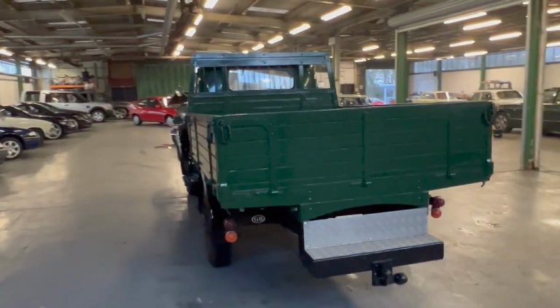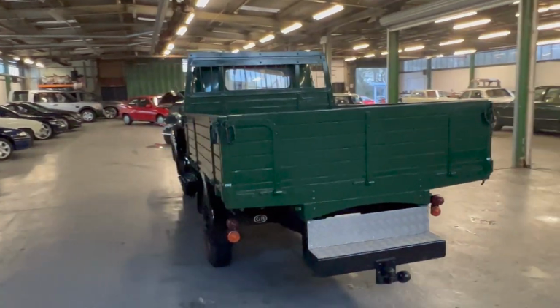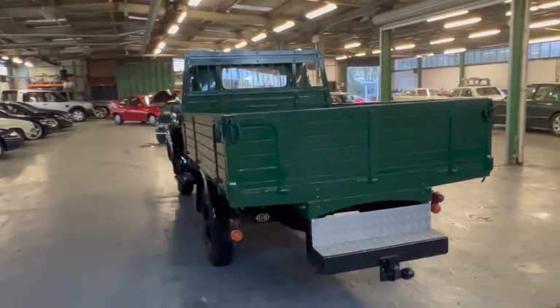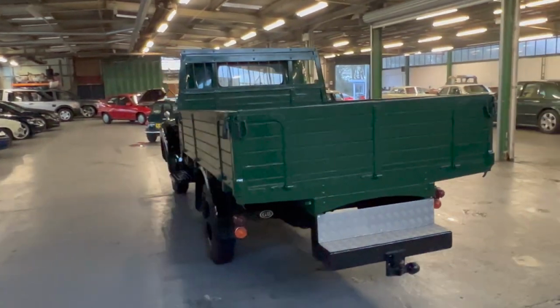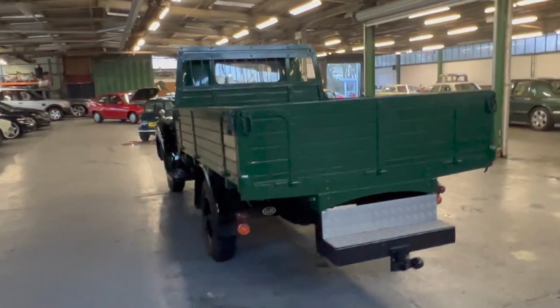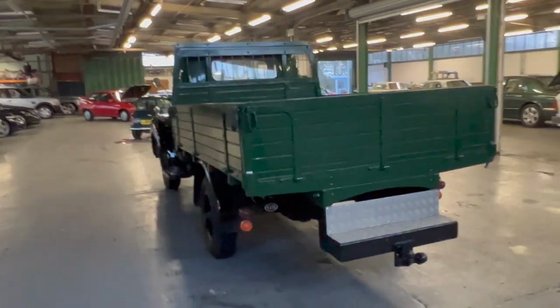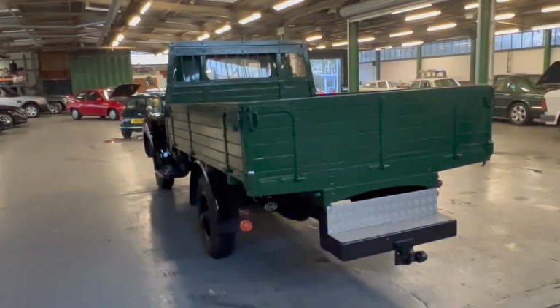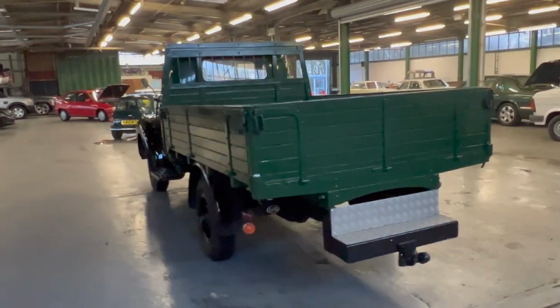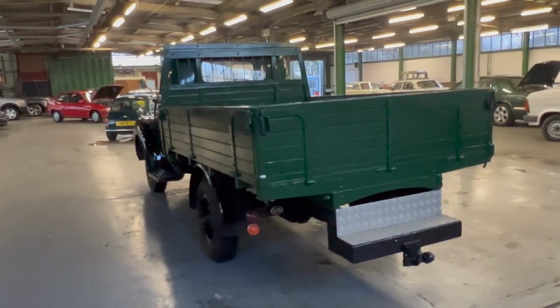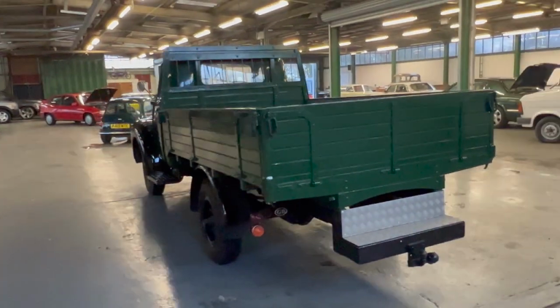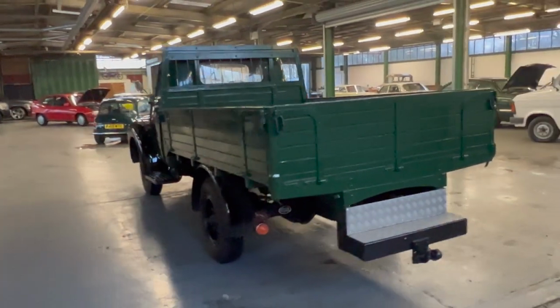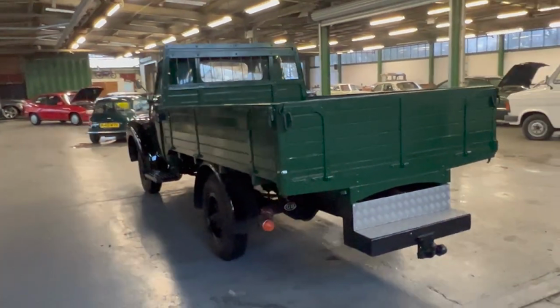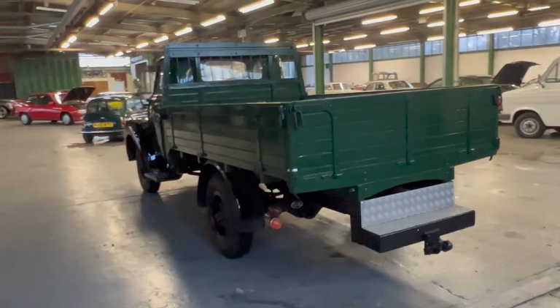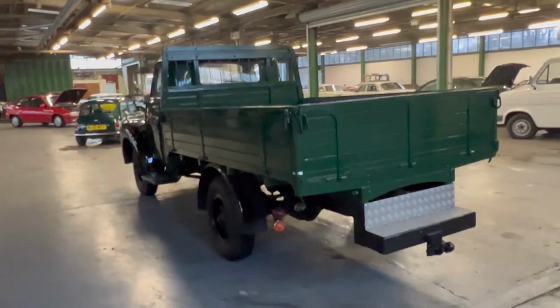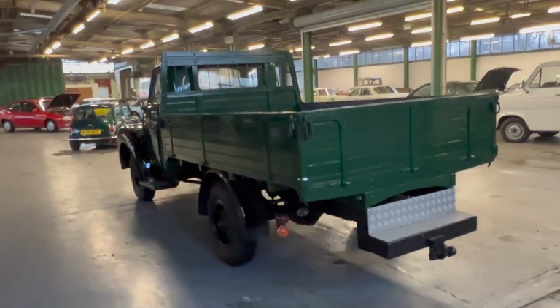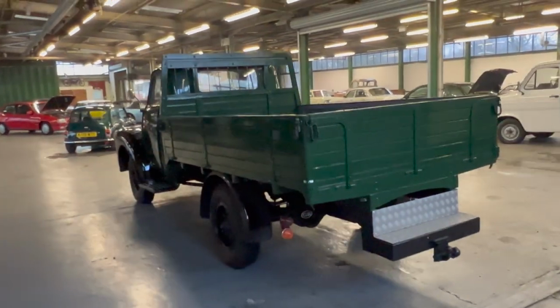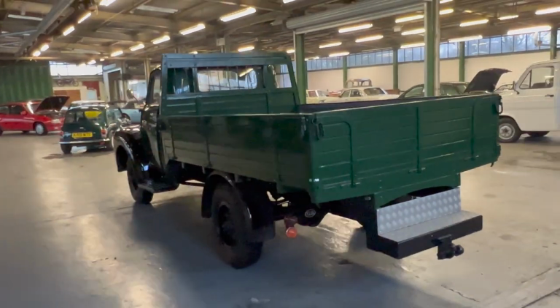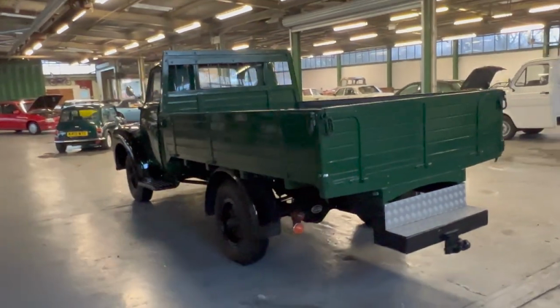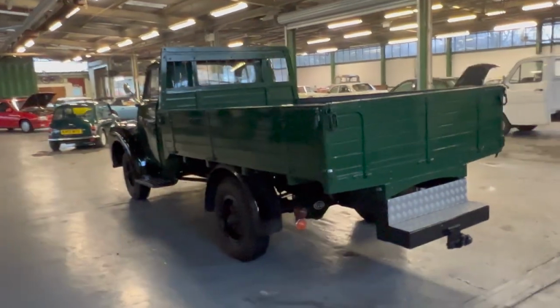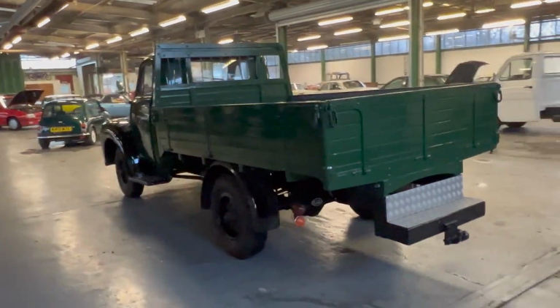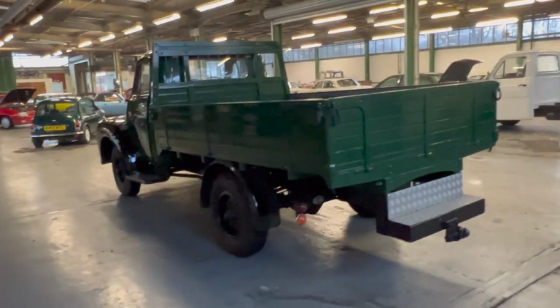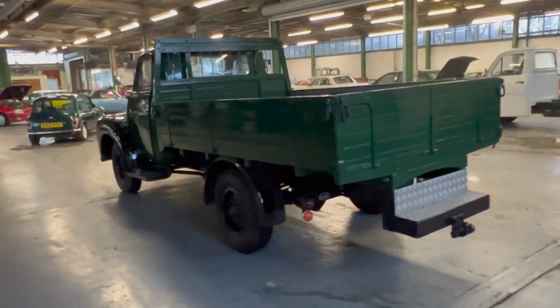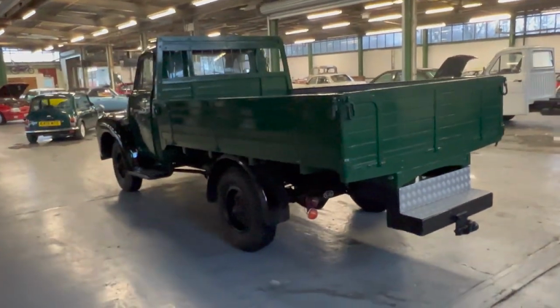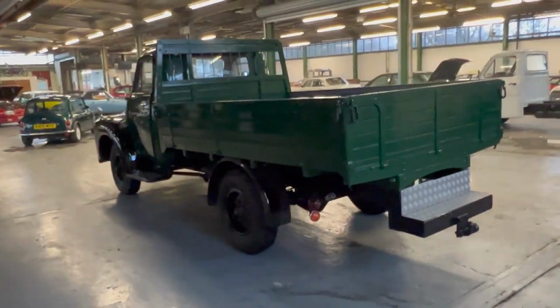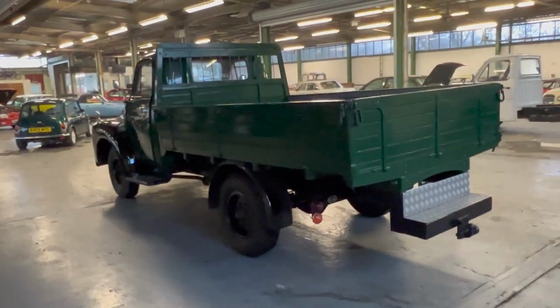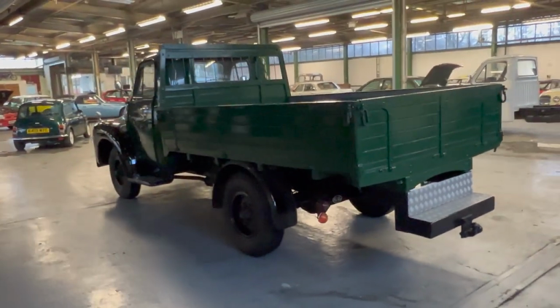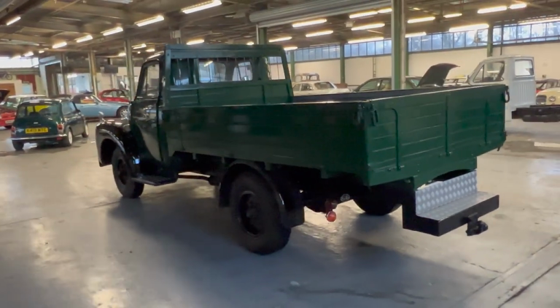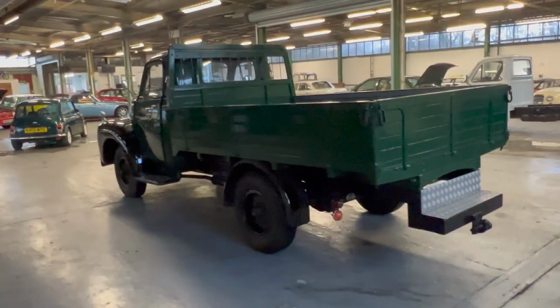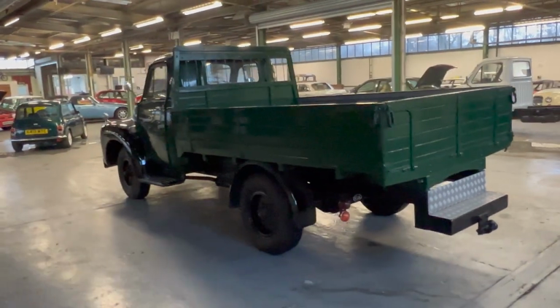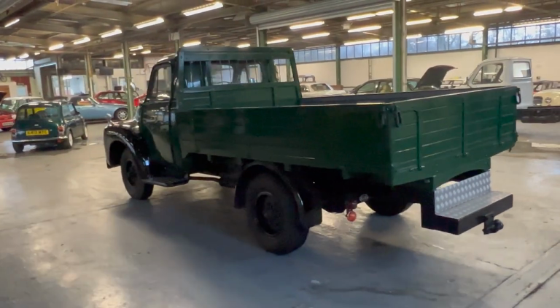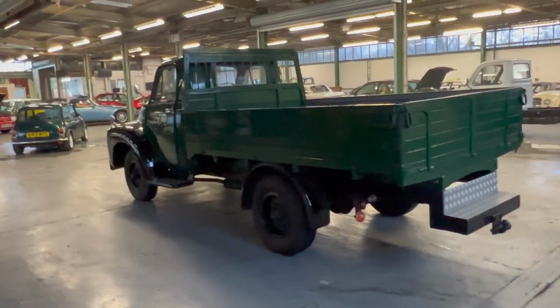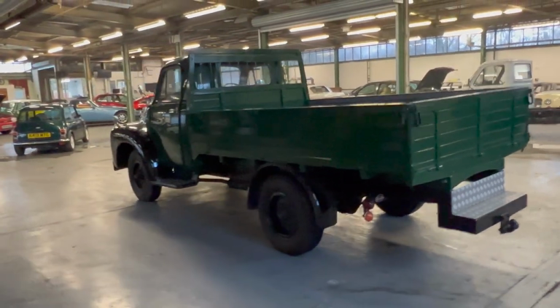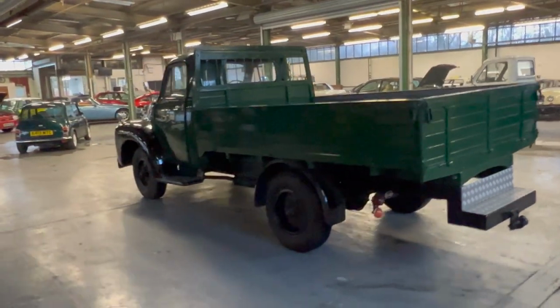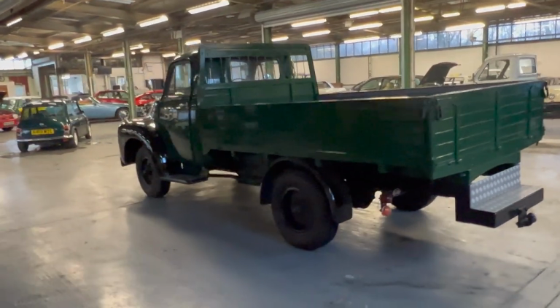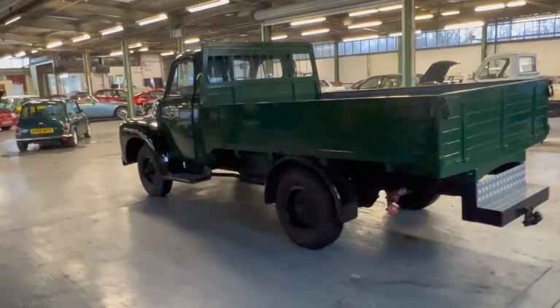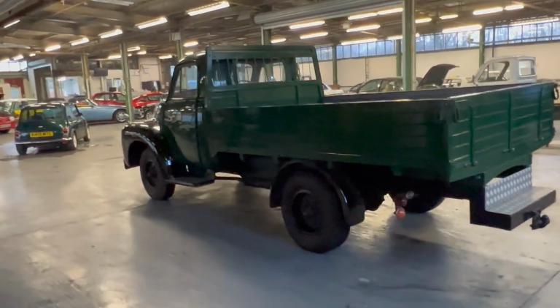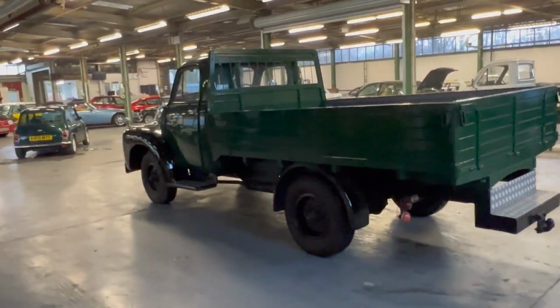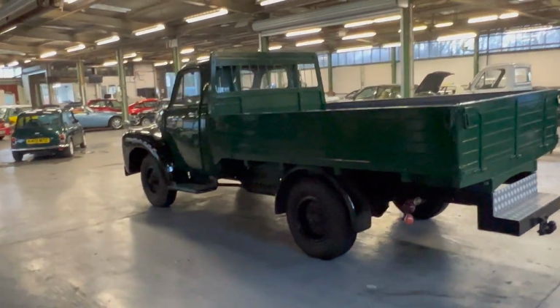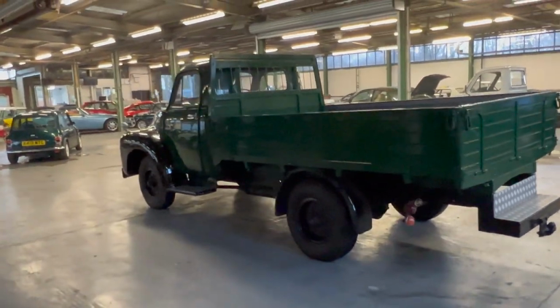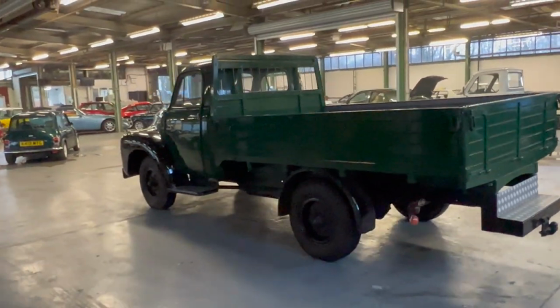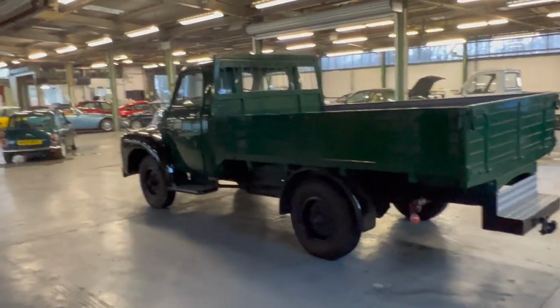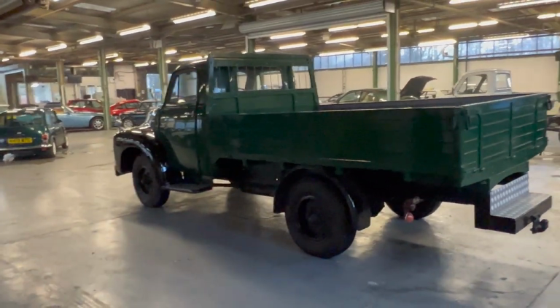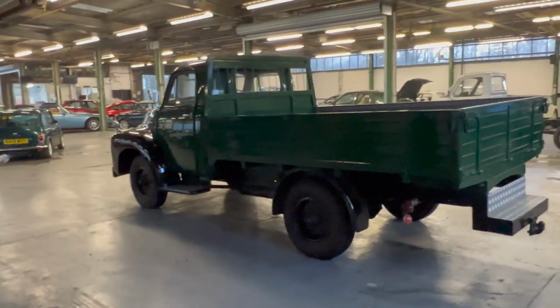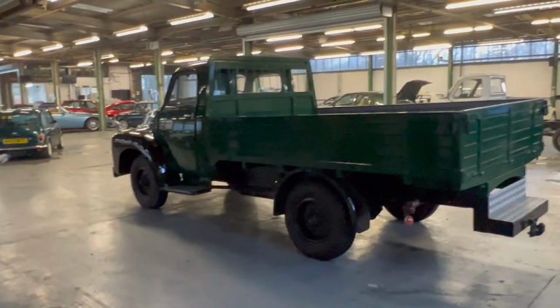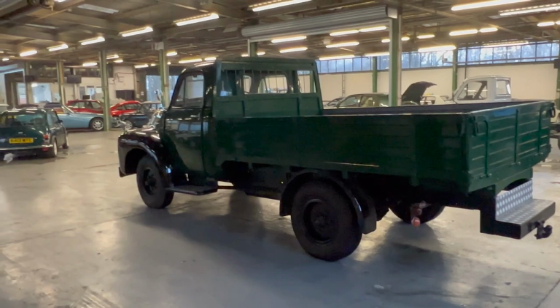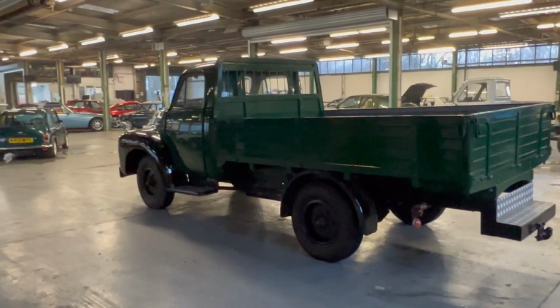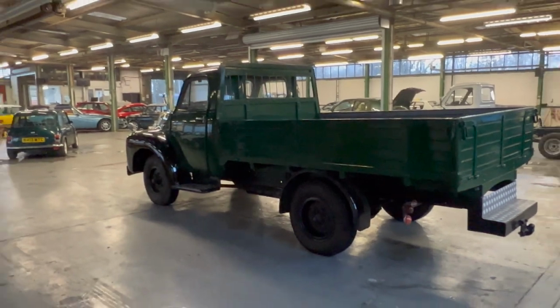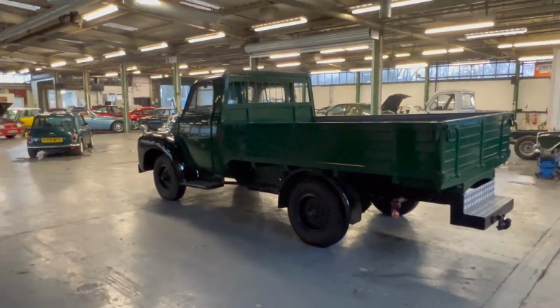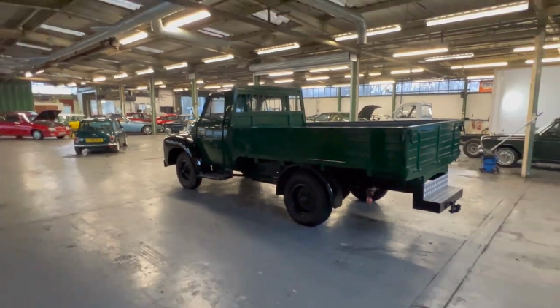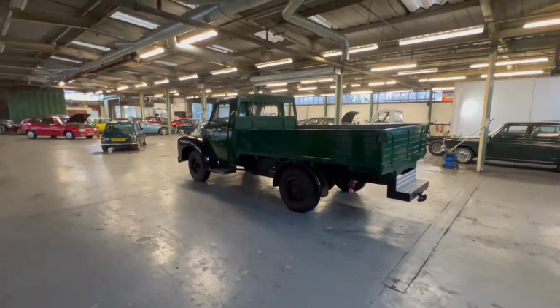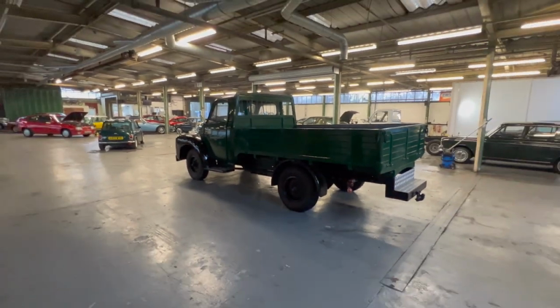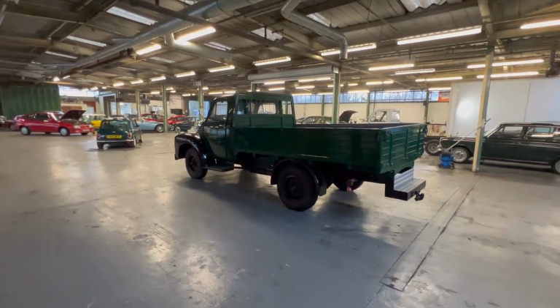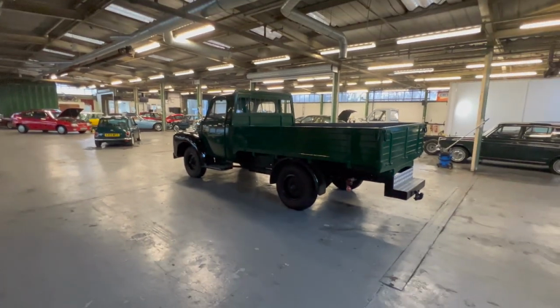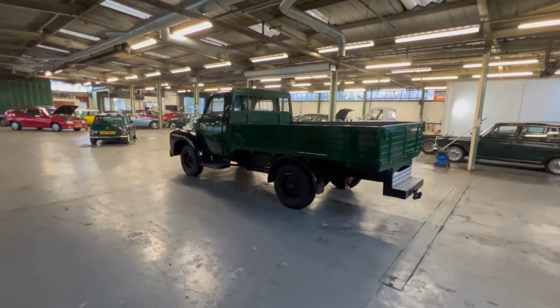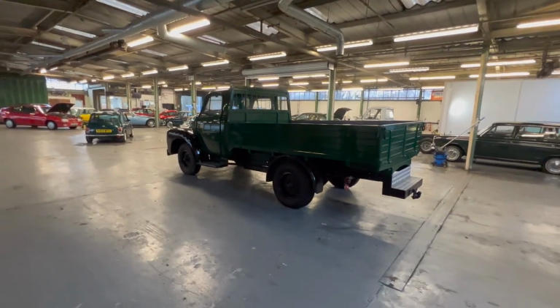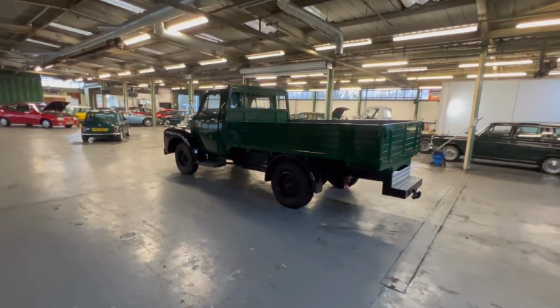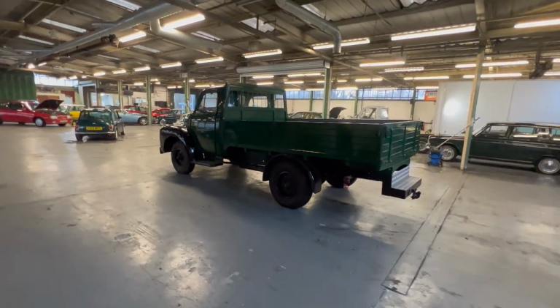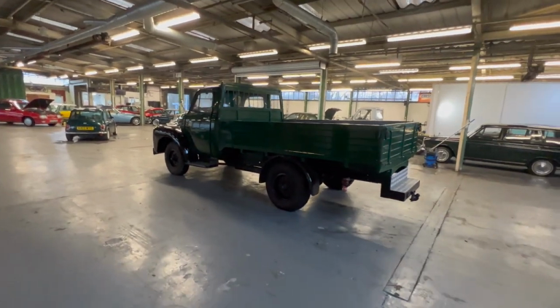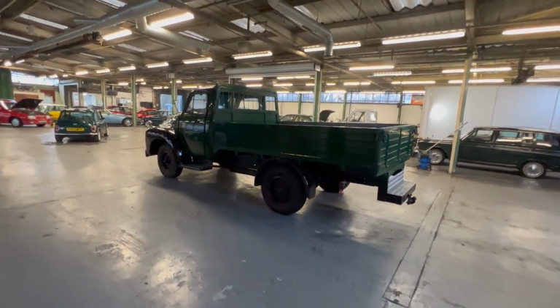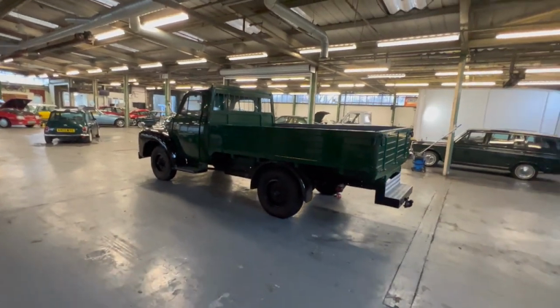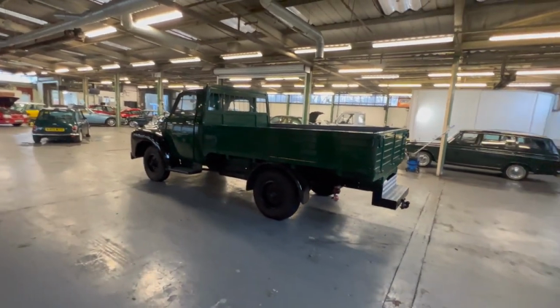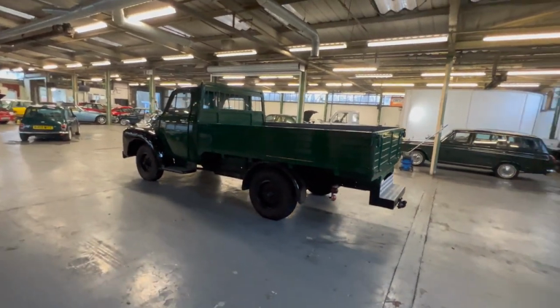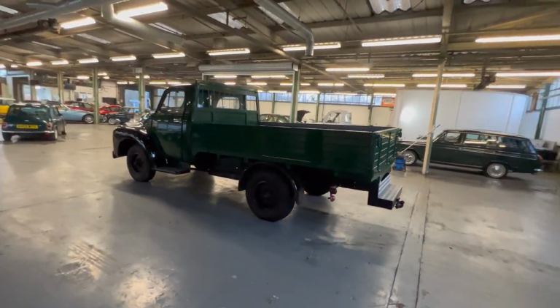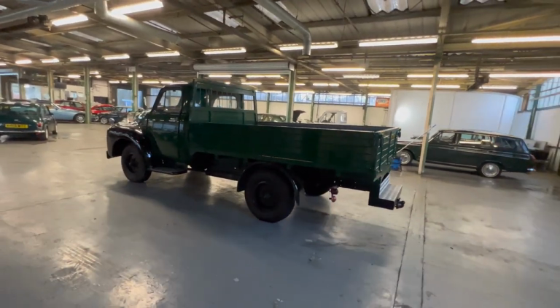Surprisingly easy to drive — standard gear pattern gearbox, all the pedals are in the normal place, and the steering is particularly light for the size of it as well.